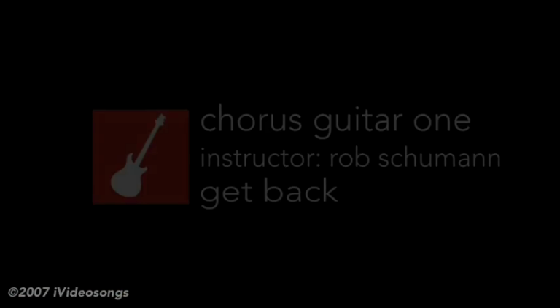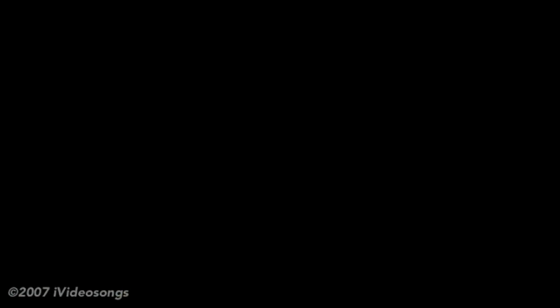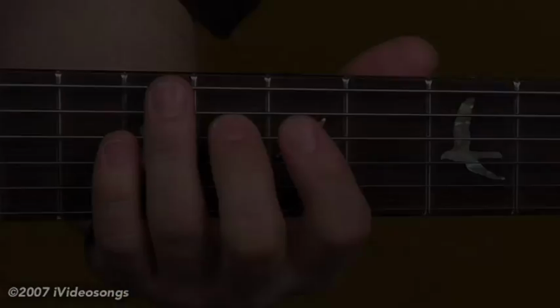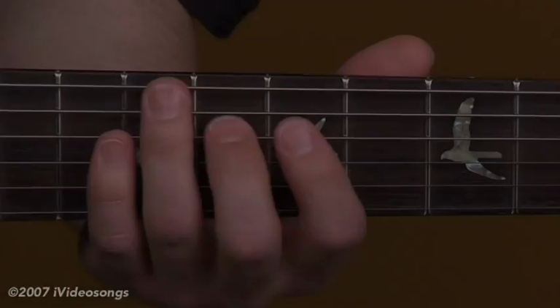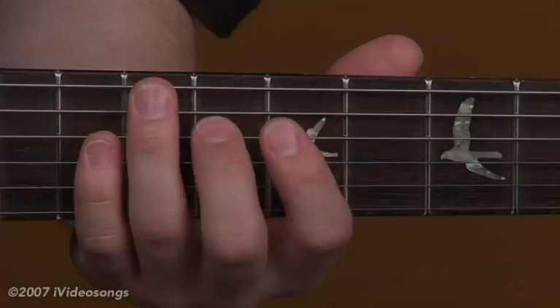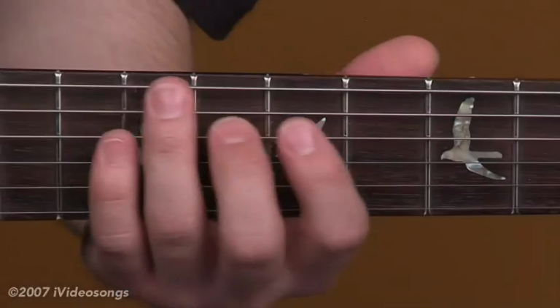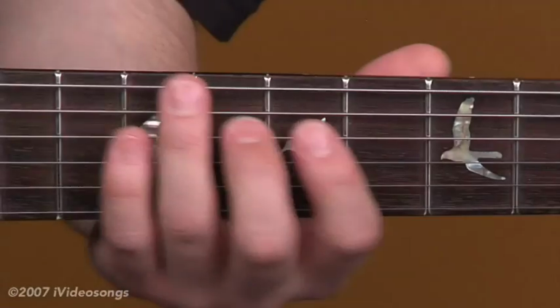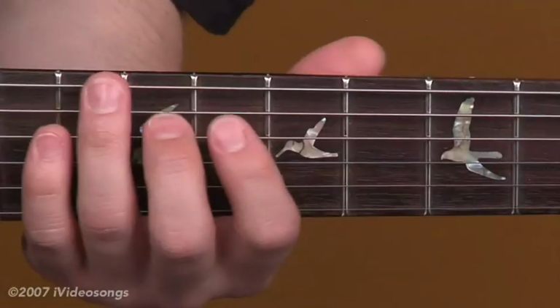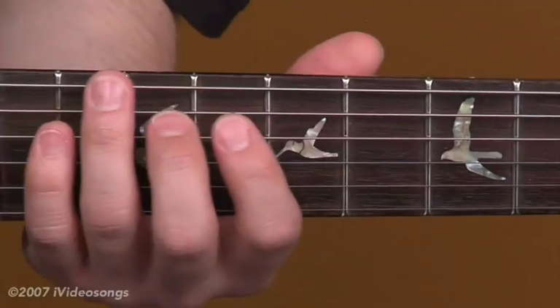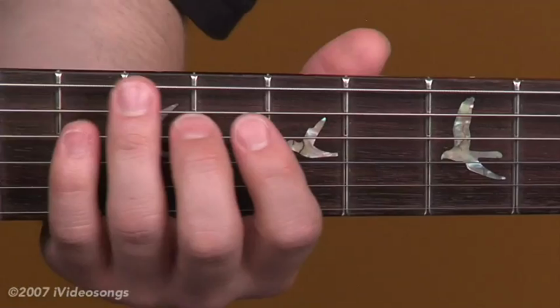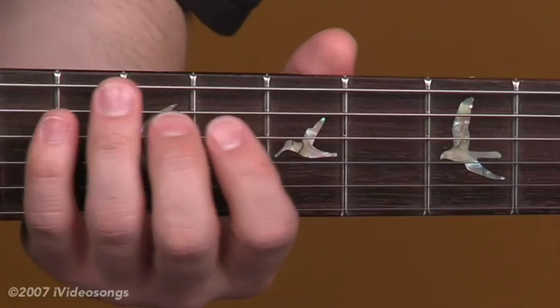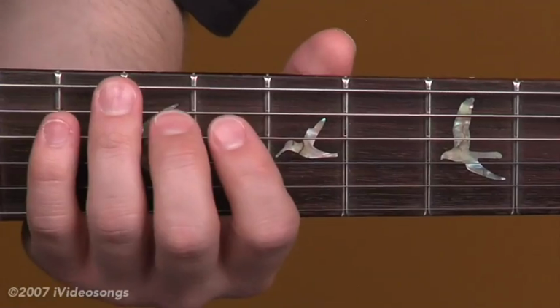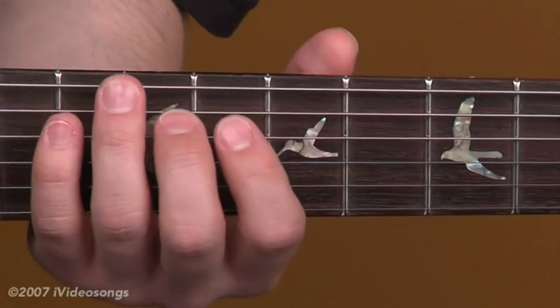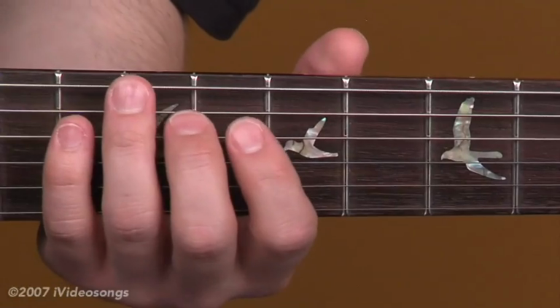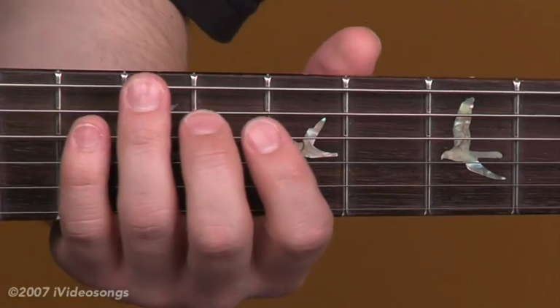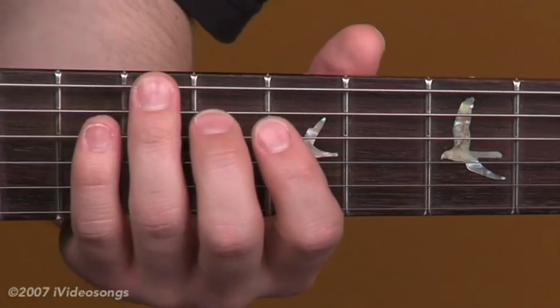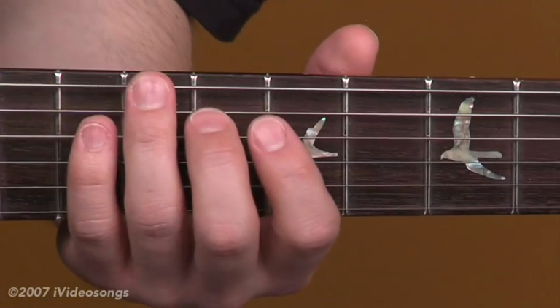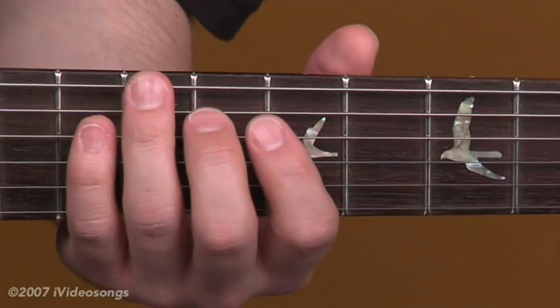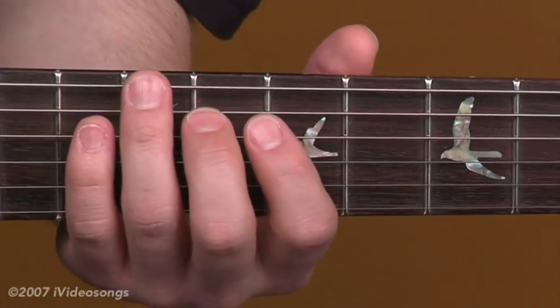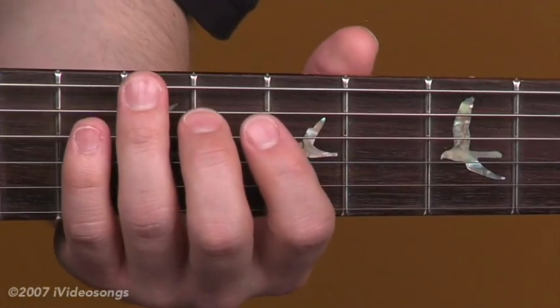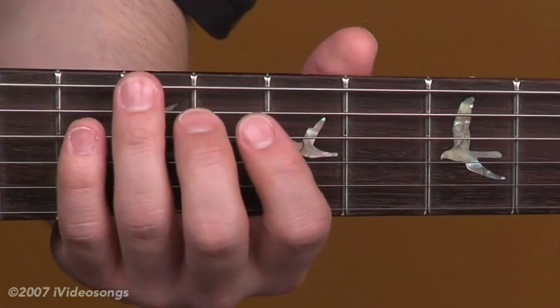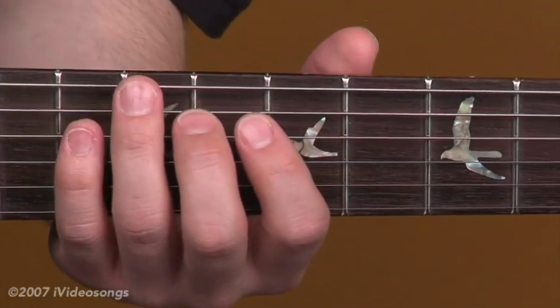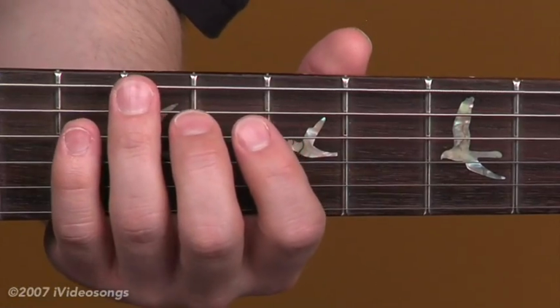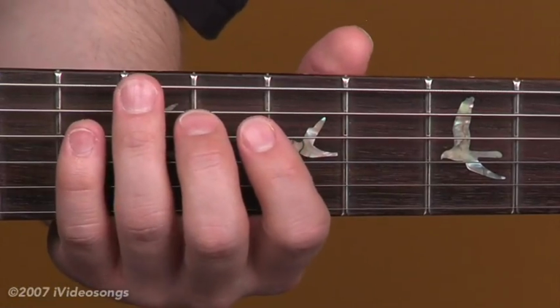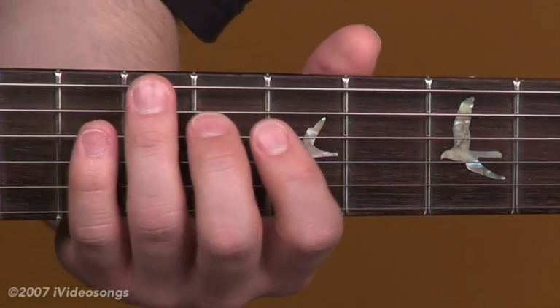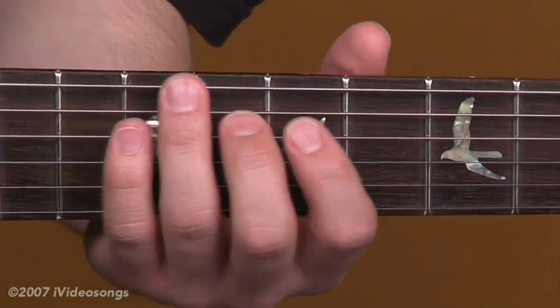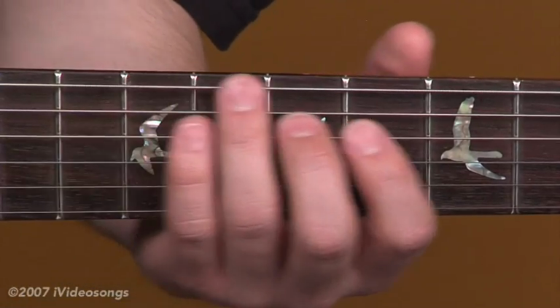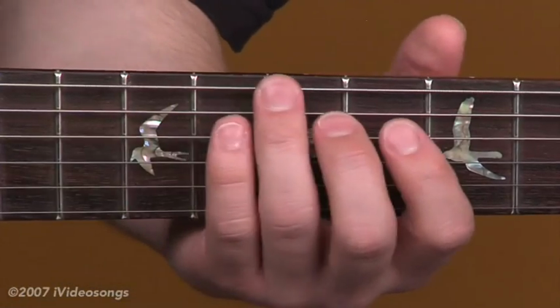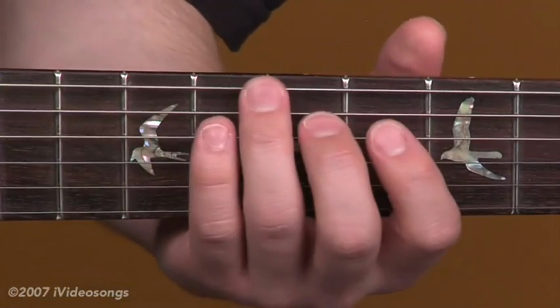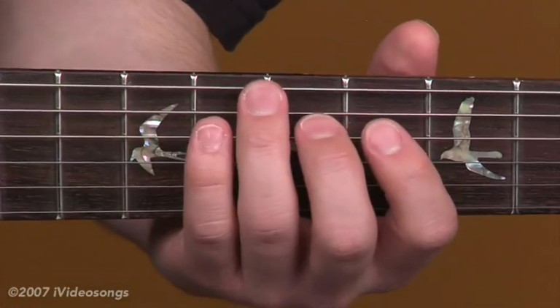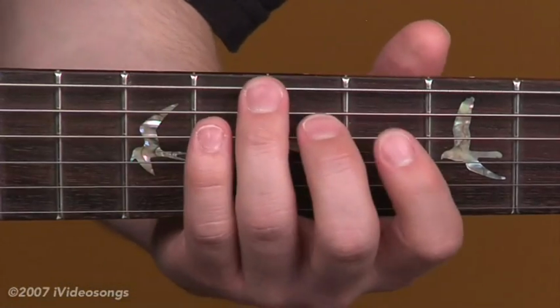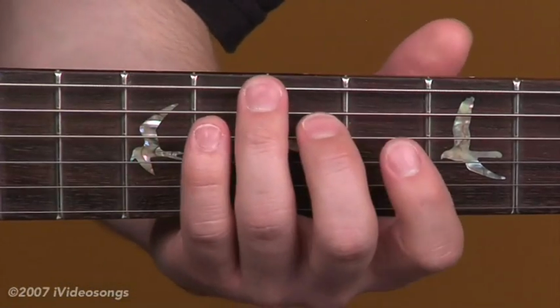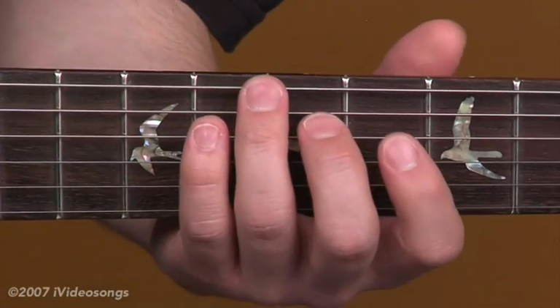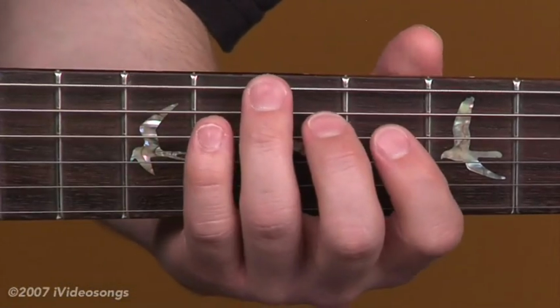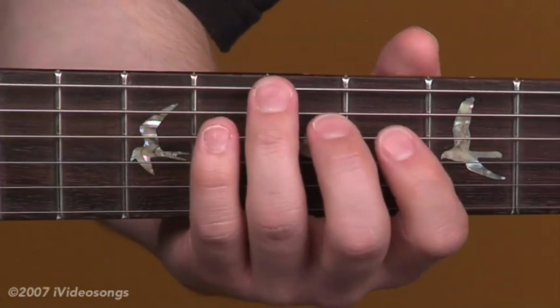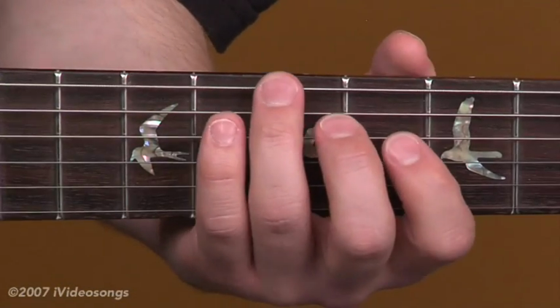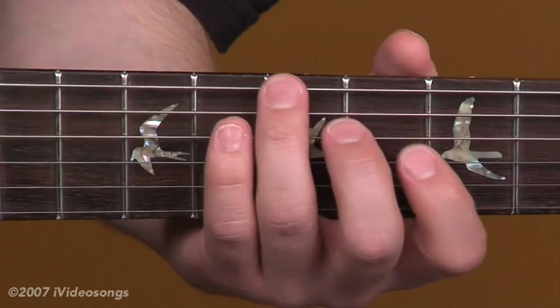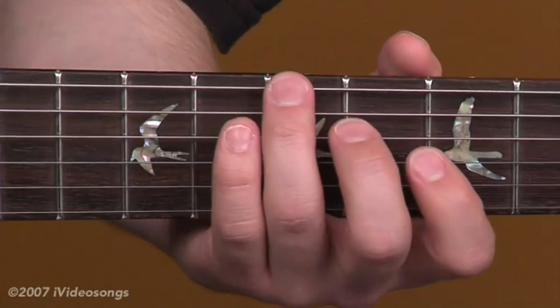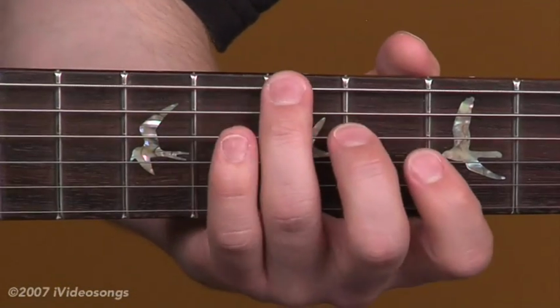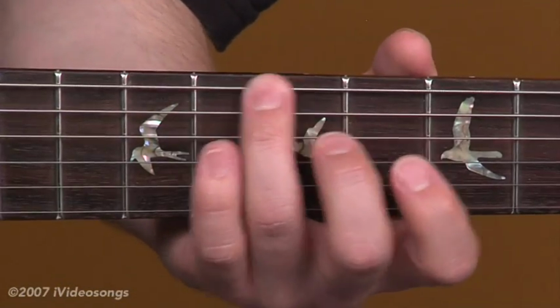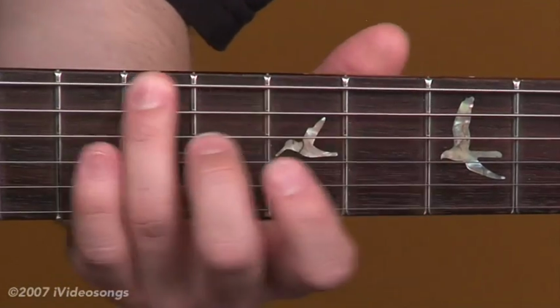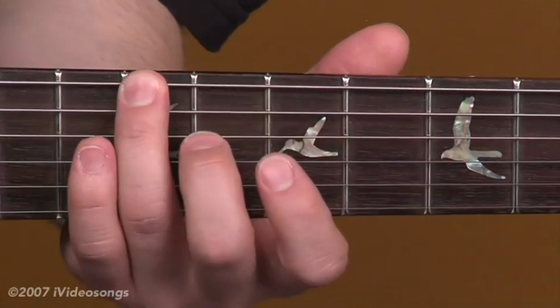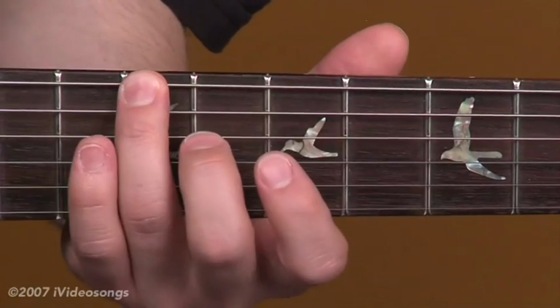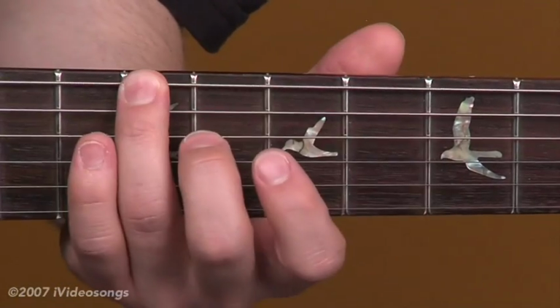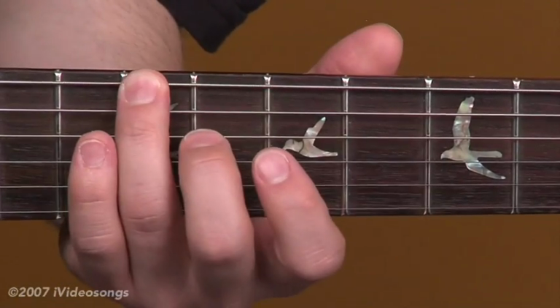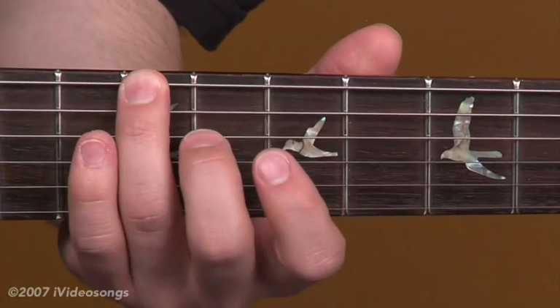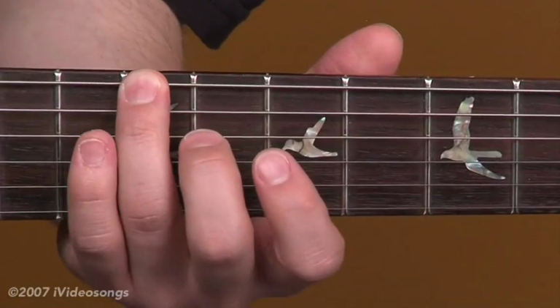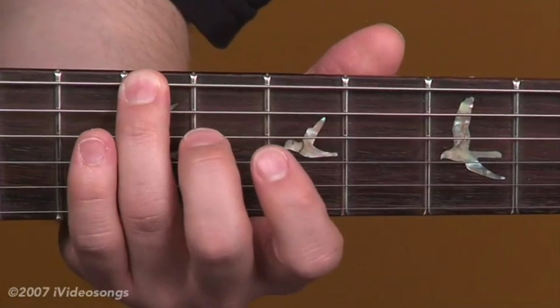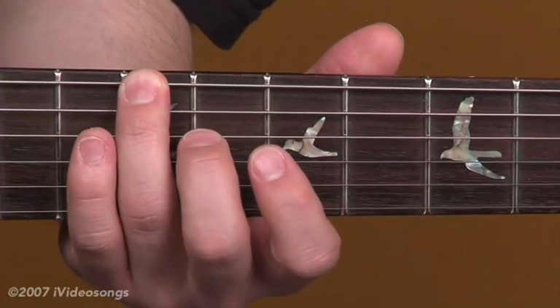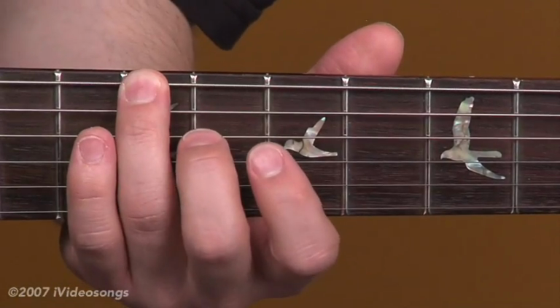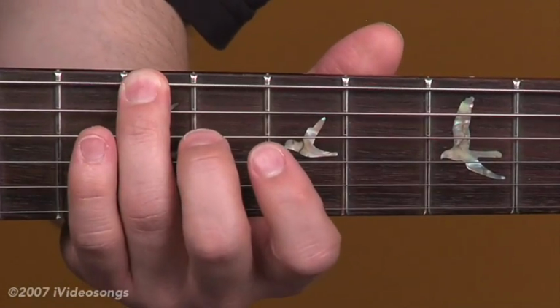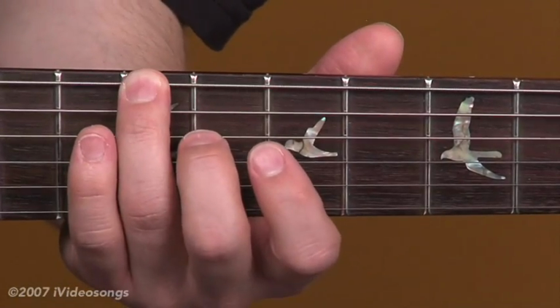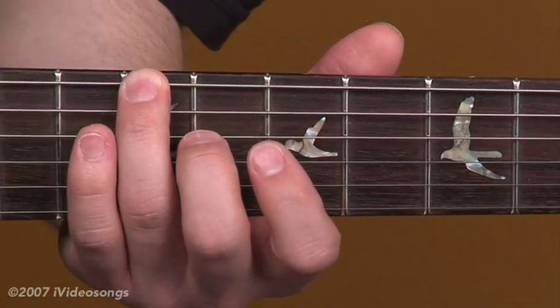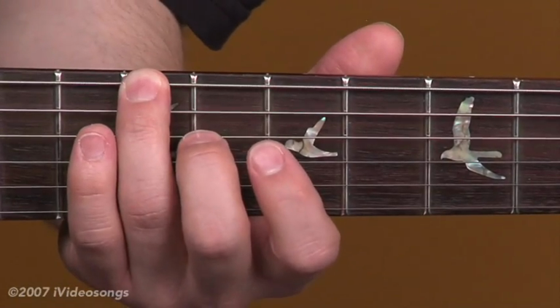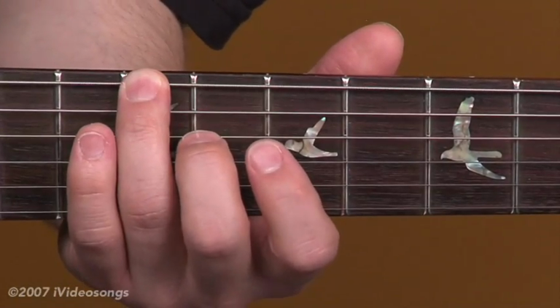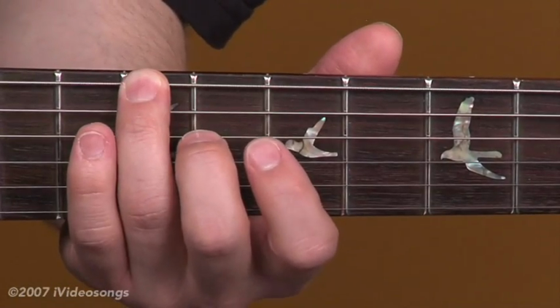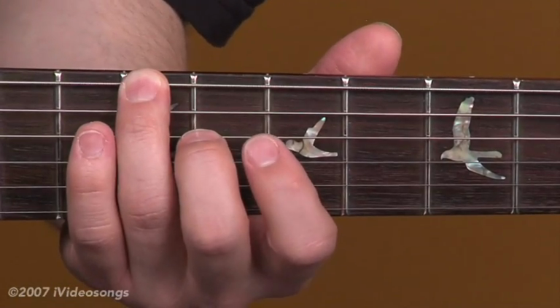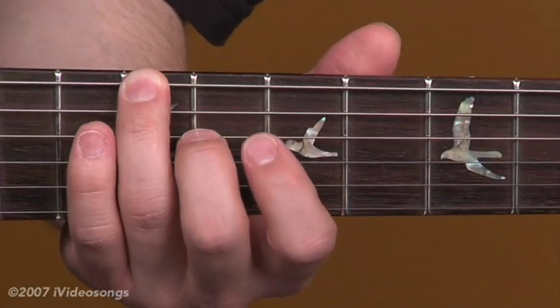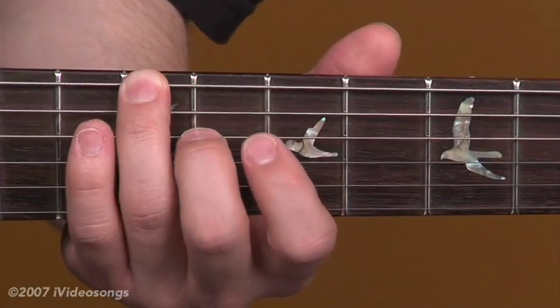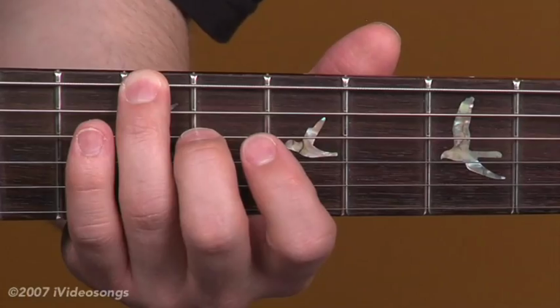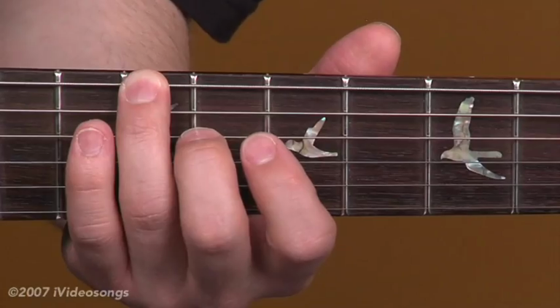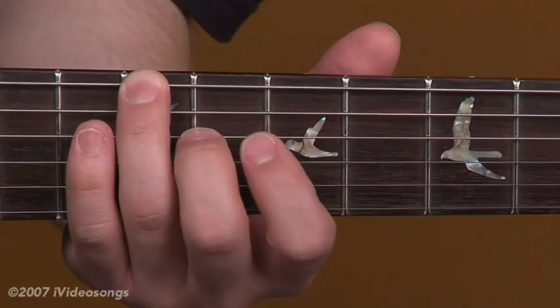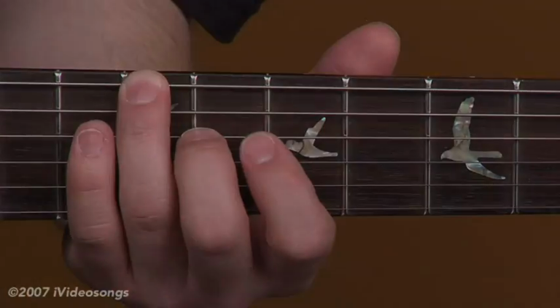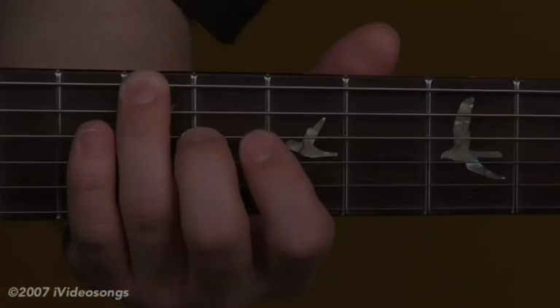On the A, the first thing that happens is the third finger slides into the ninth fret, sixth string.